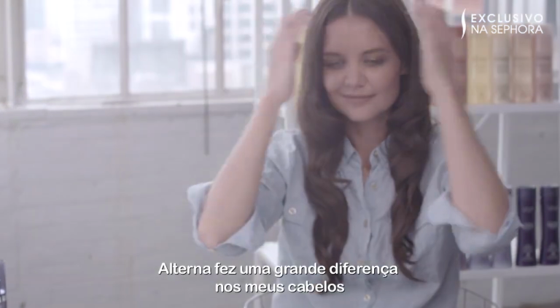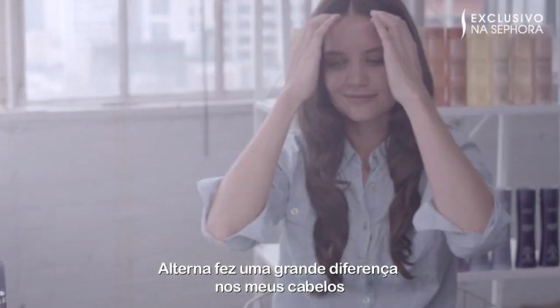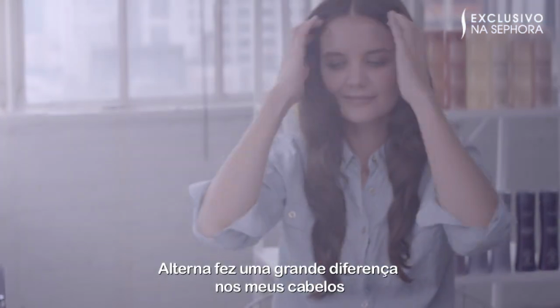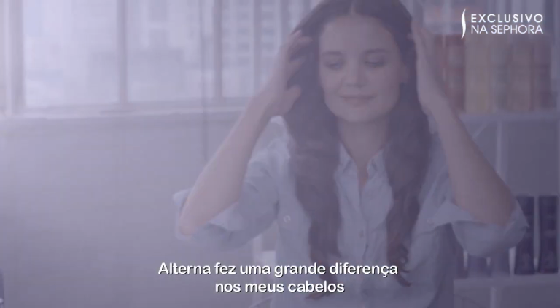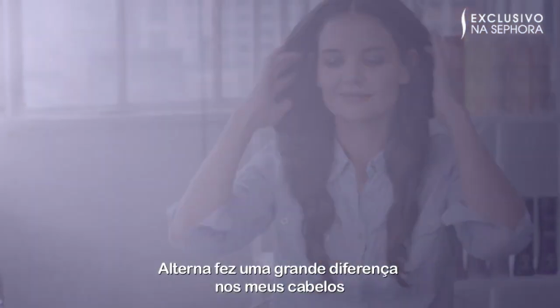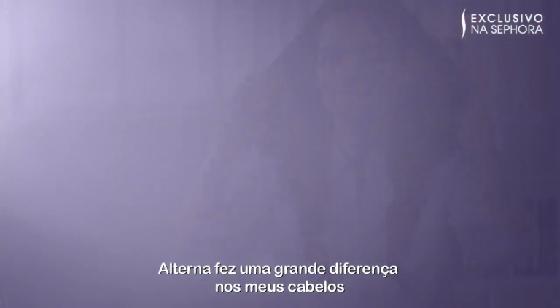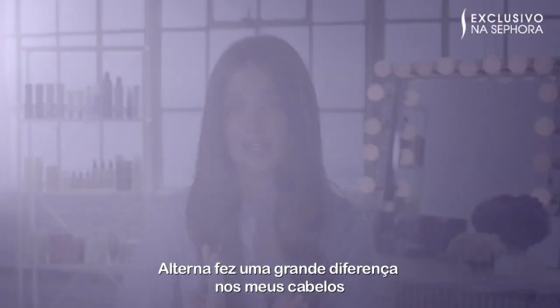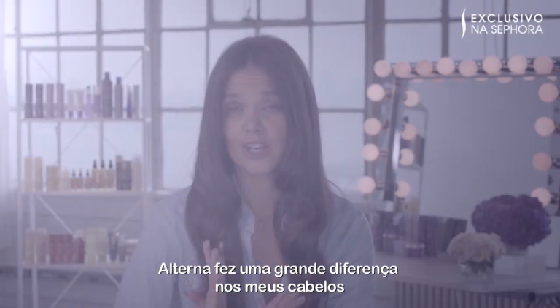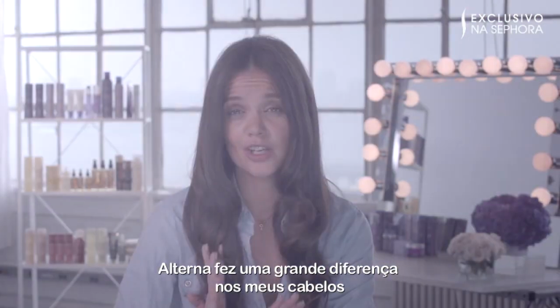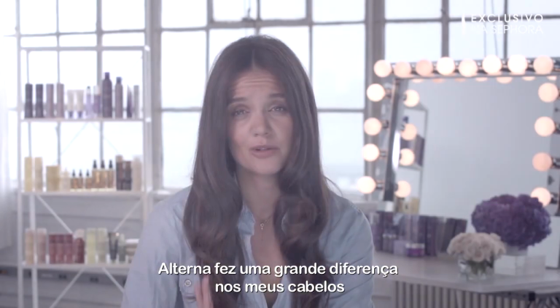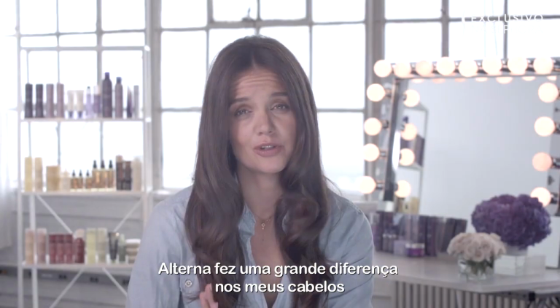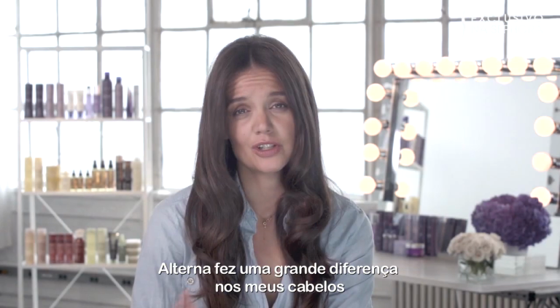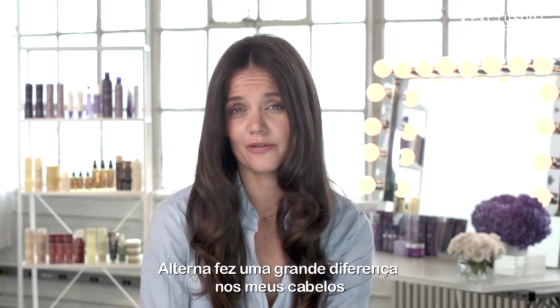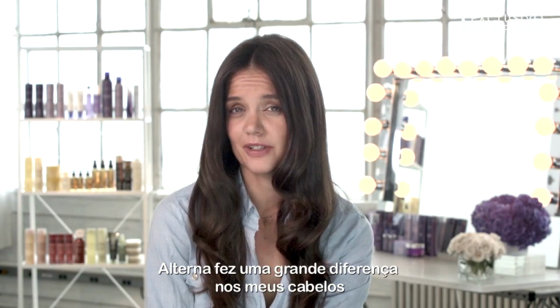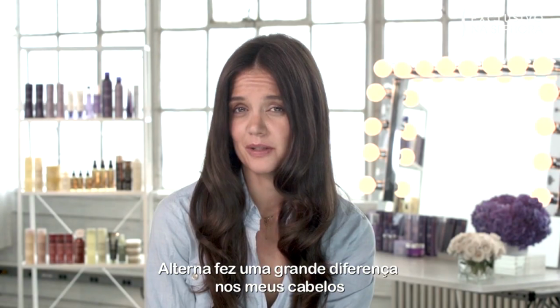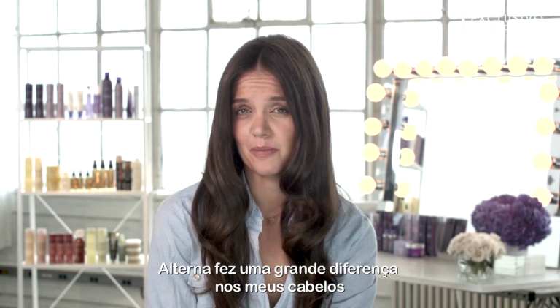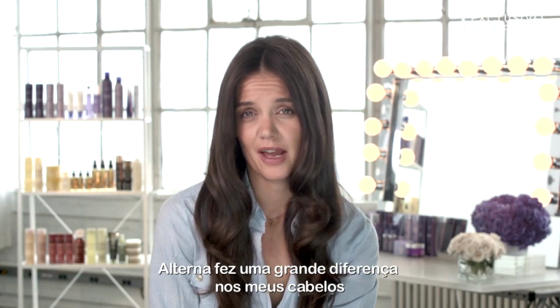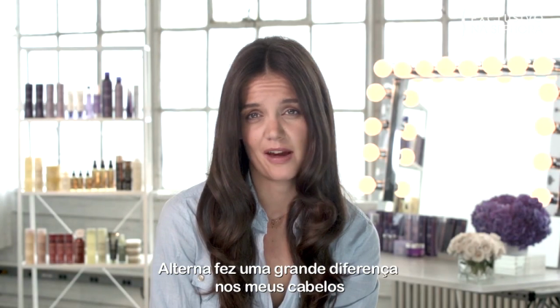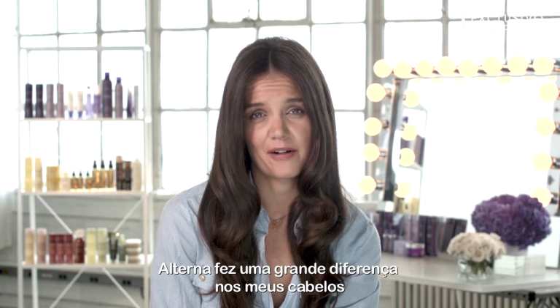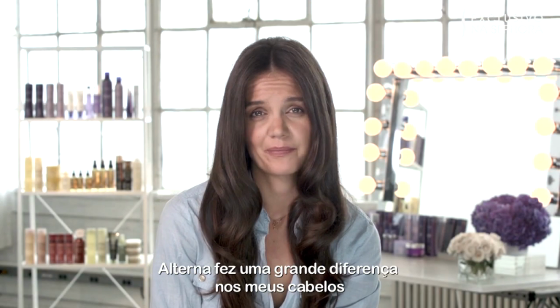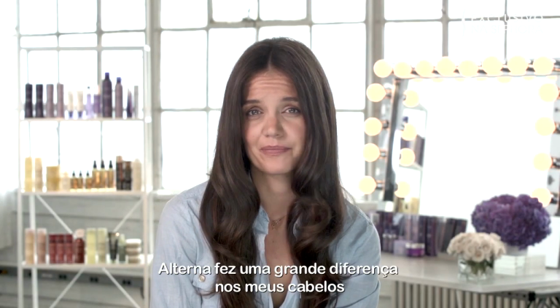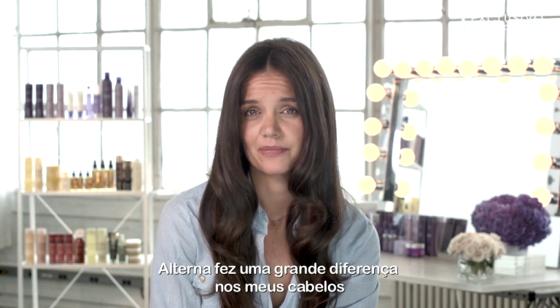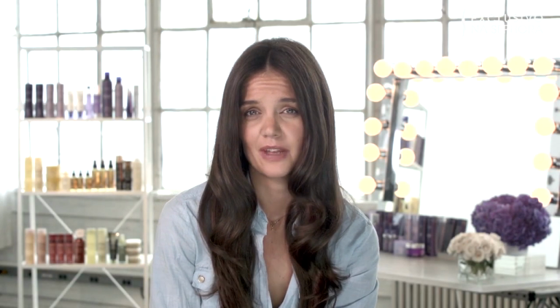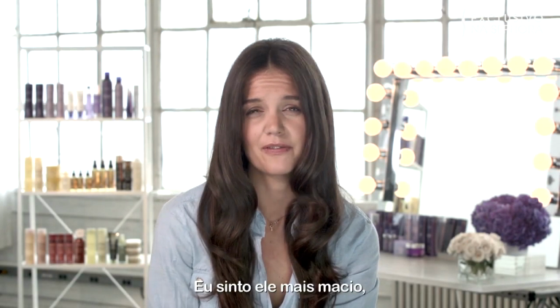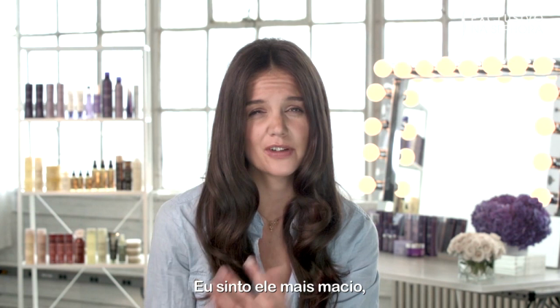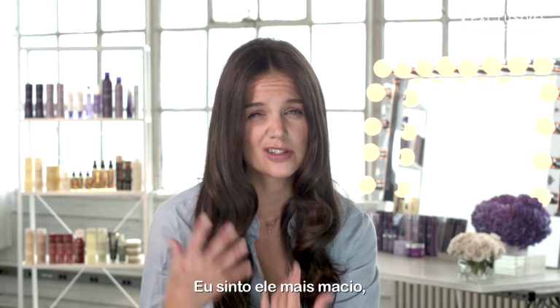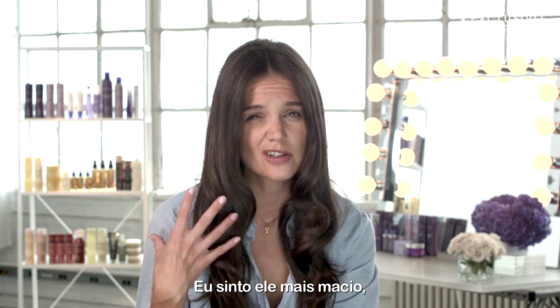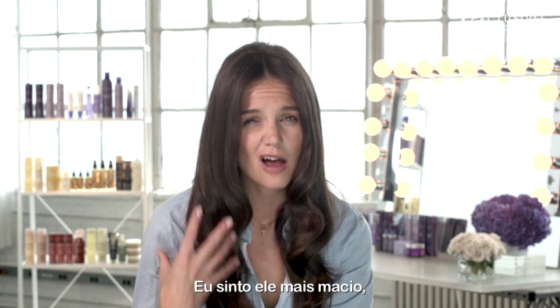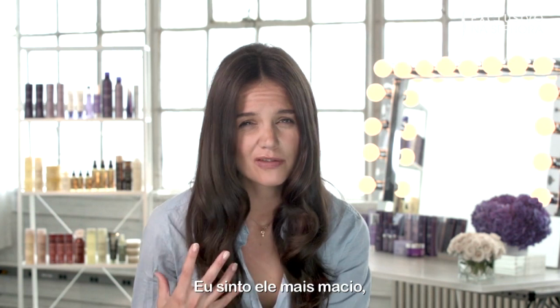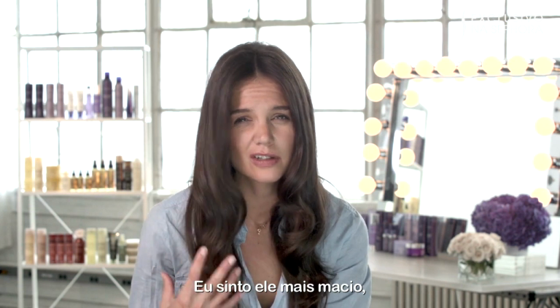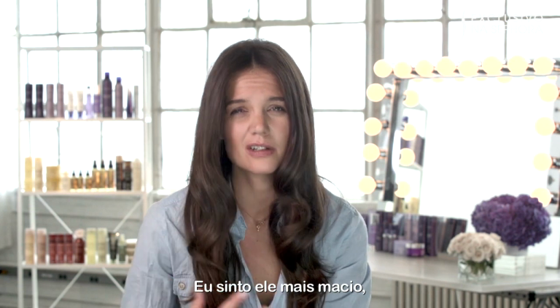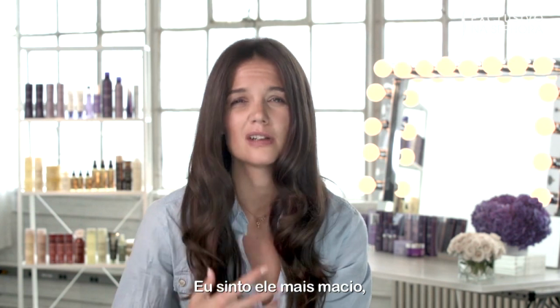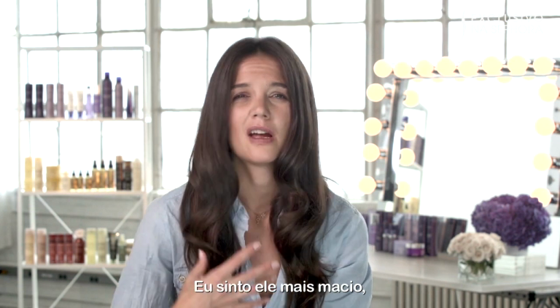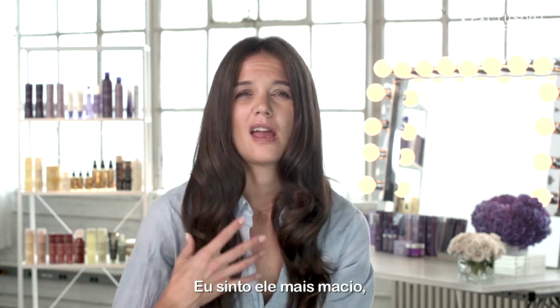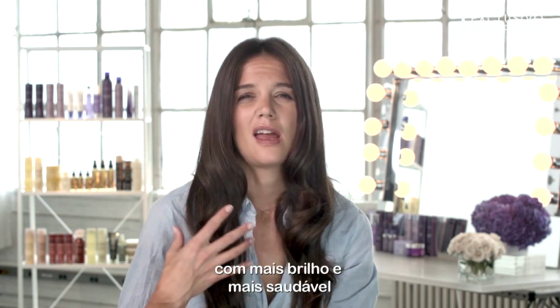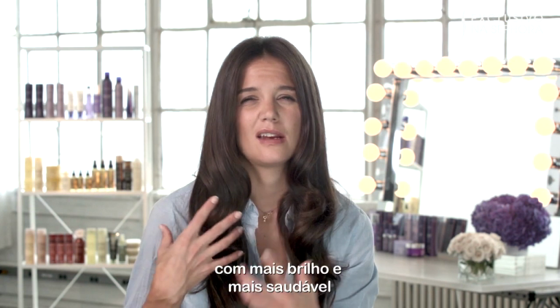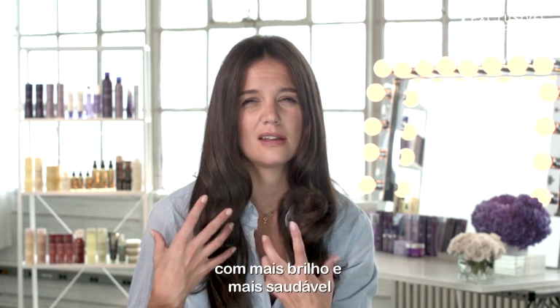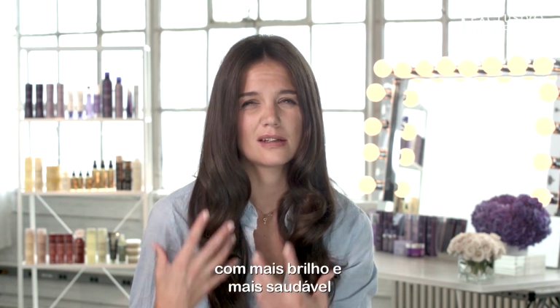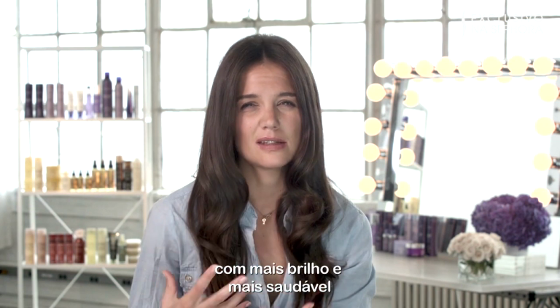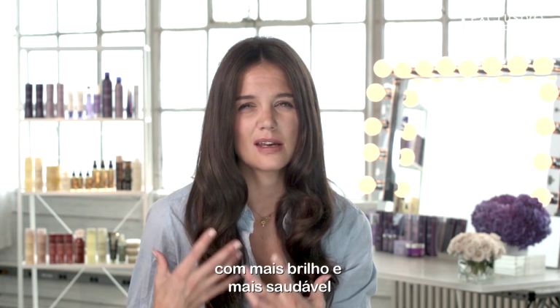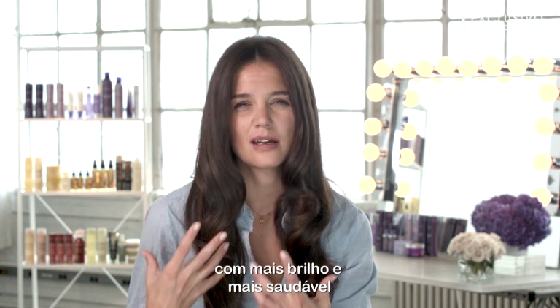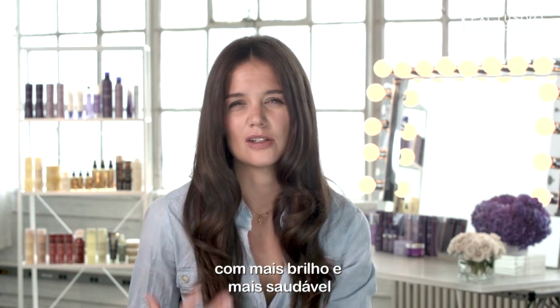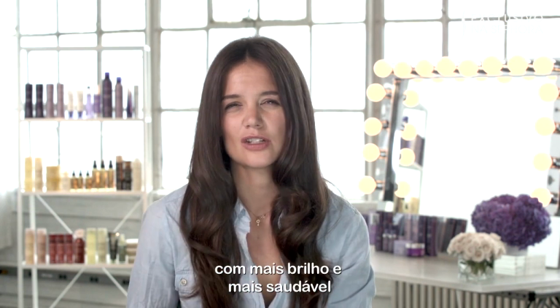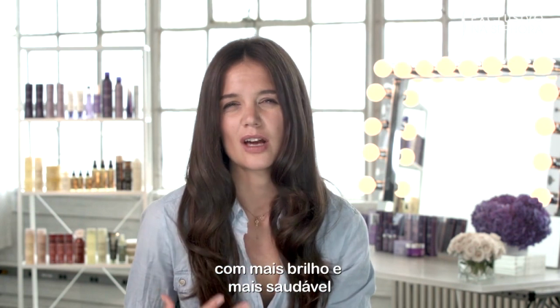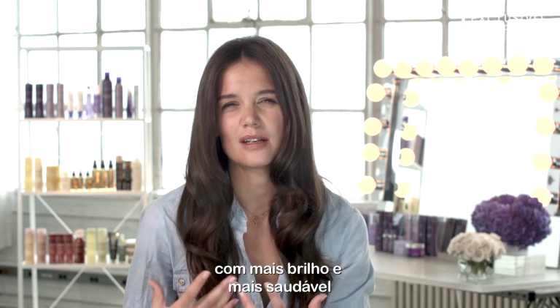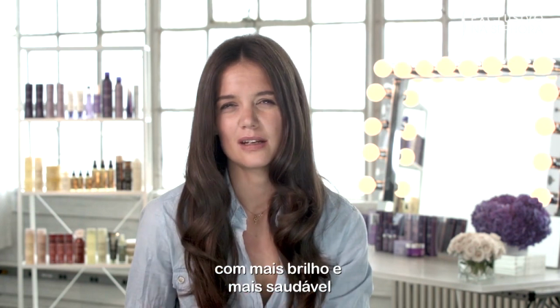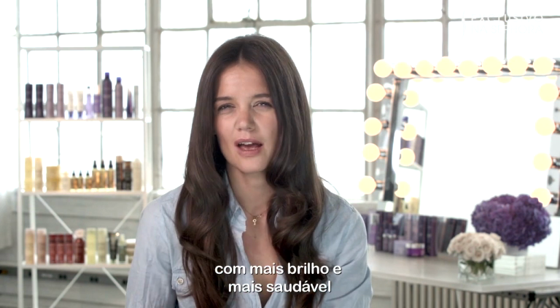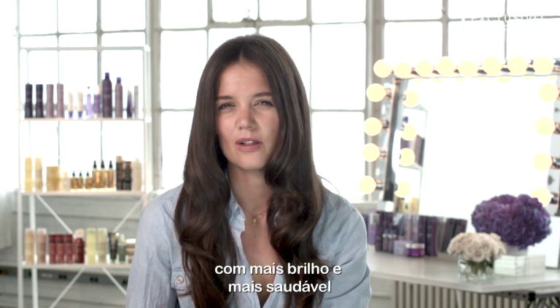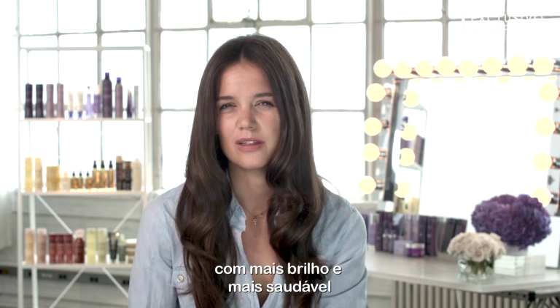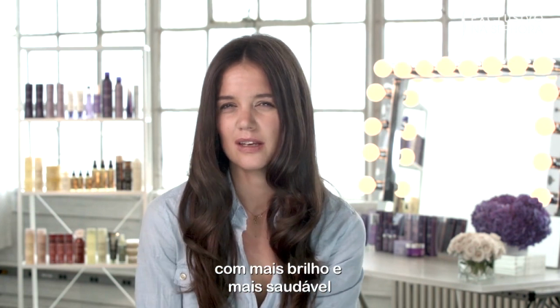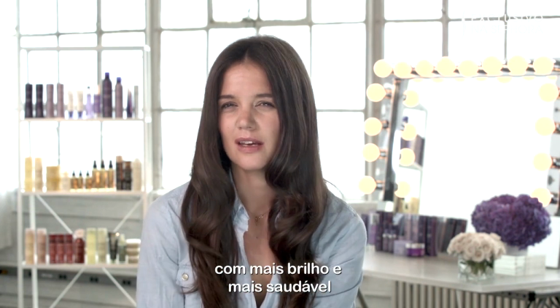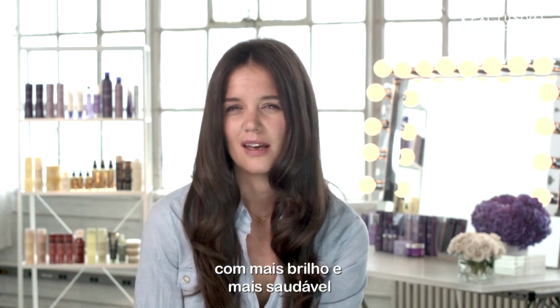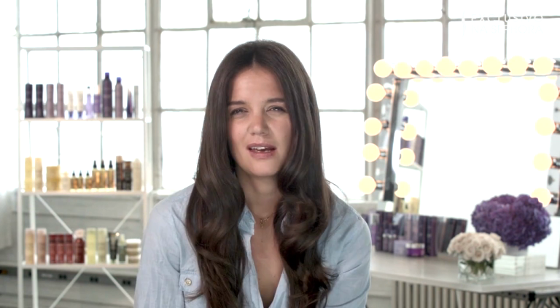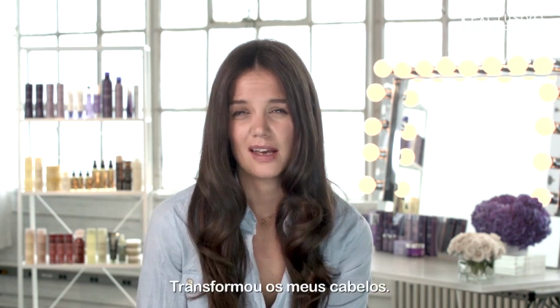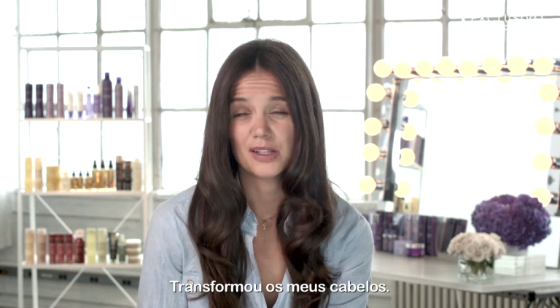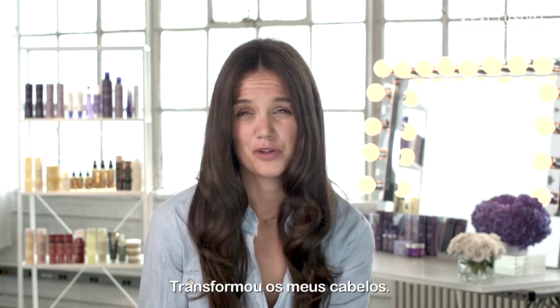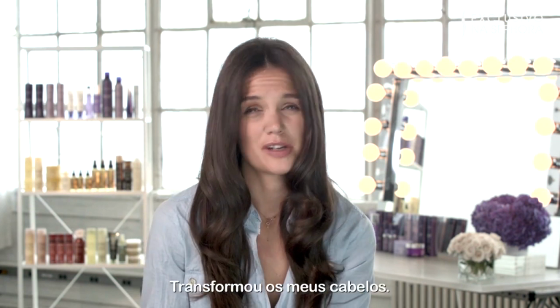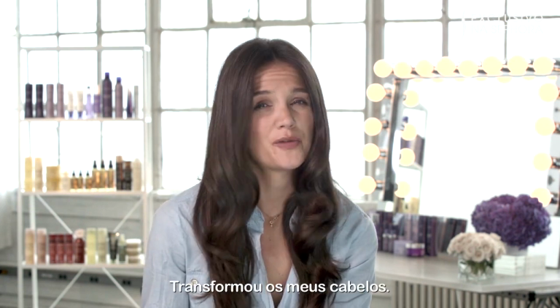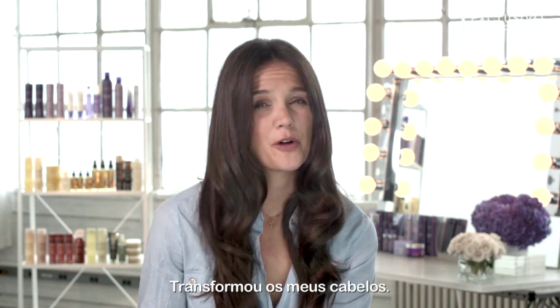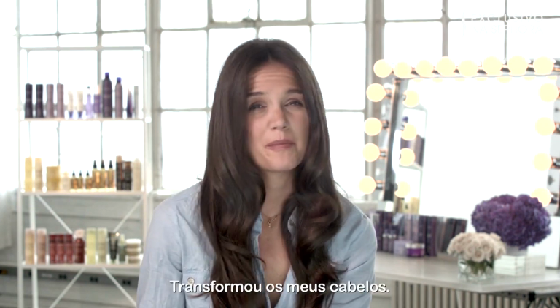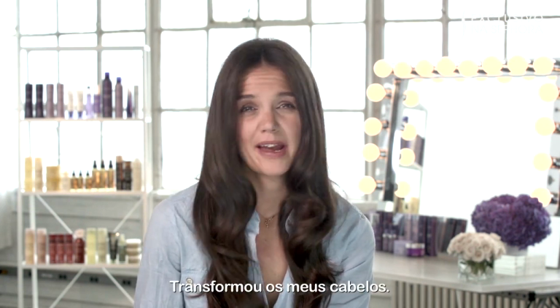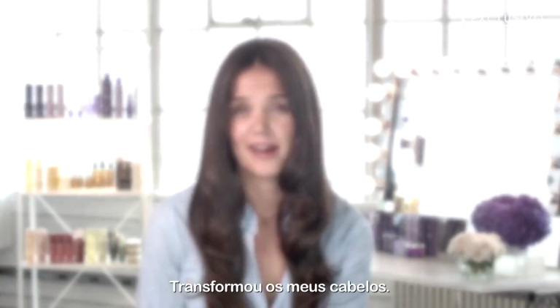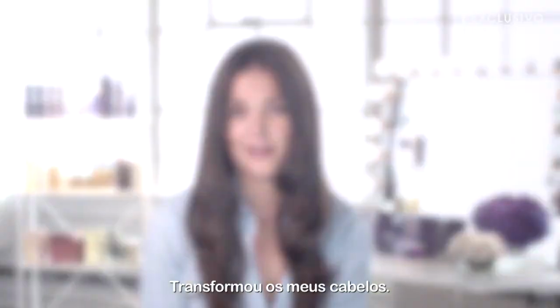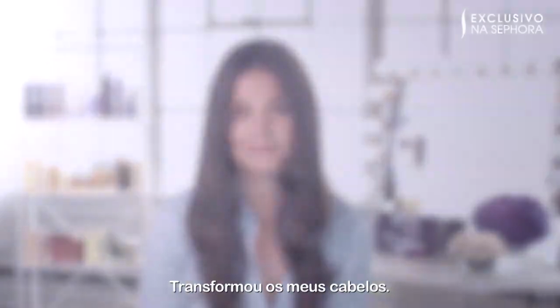Alterna has made a huge difference in my hair. It feels softer and it looks thick and shiny and healthy. It's transformed my hair.